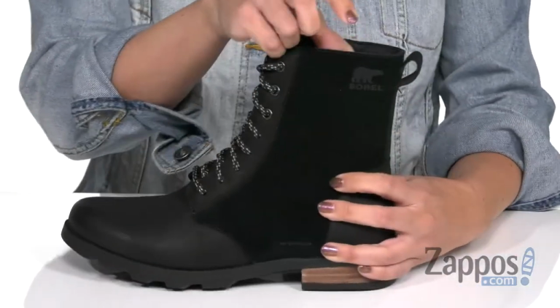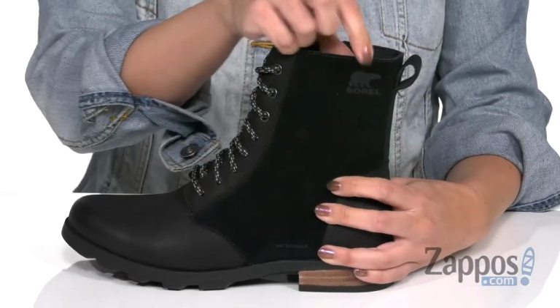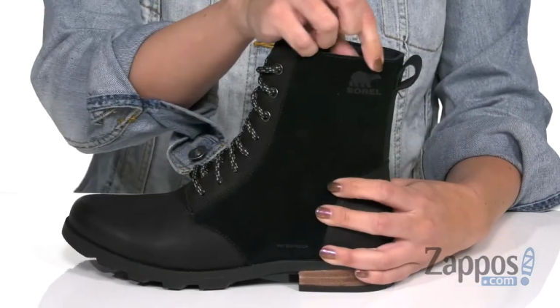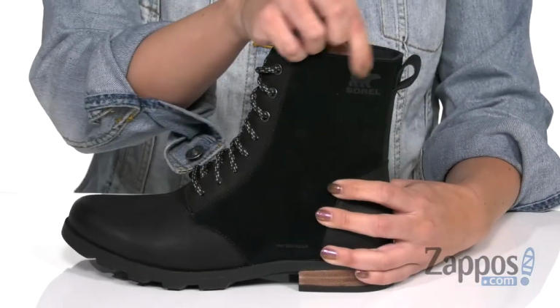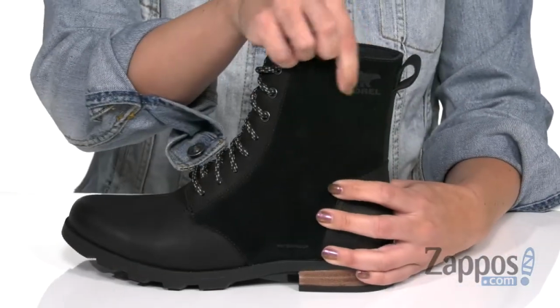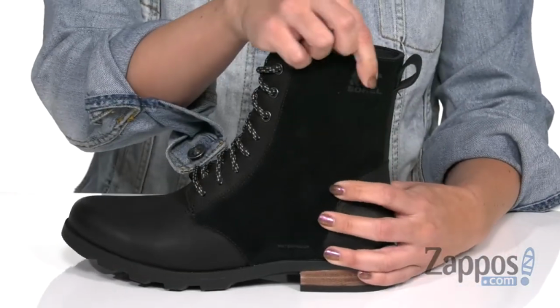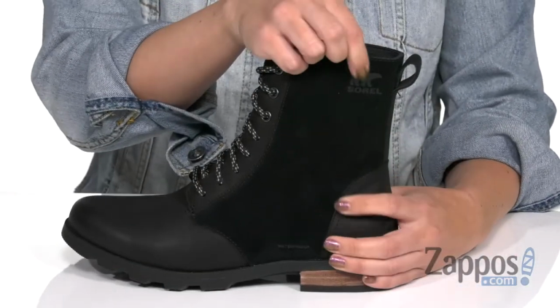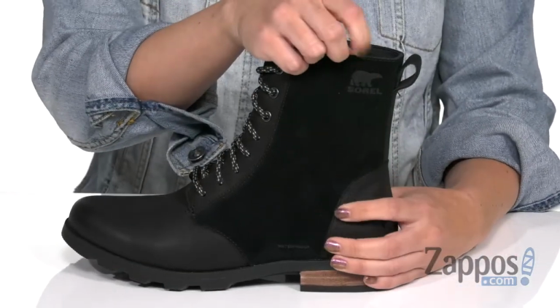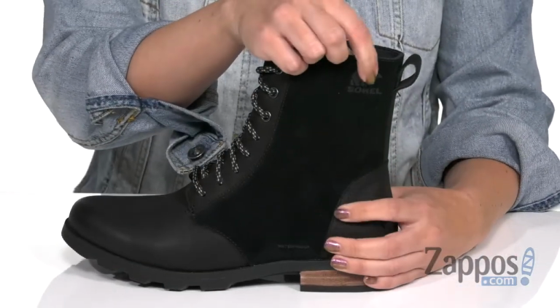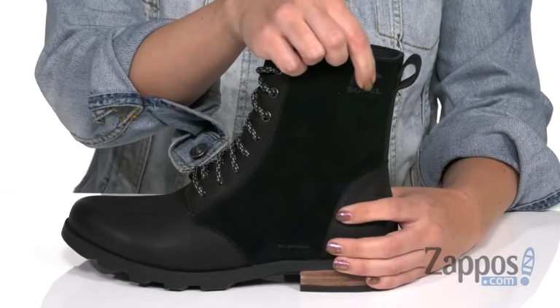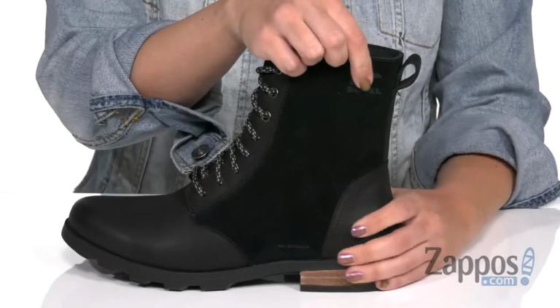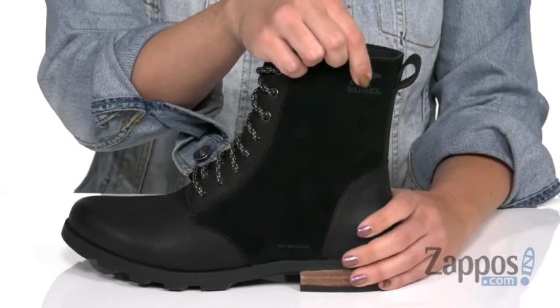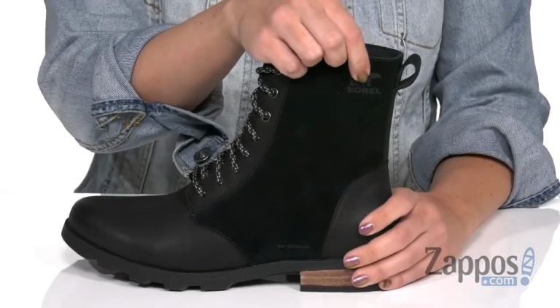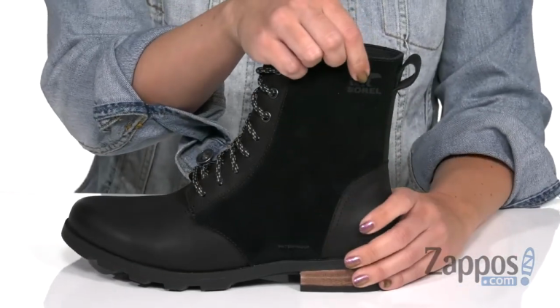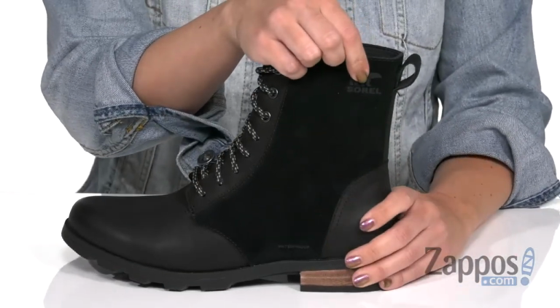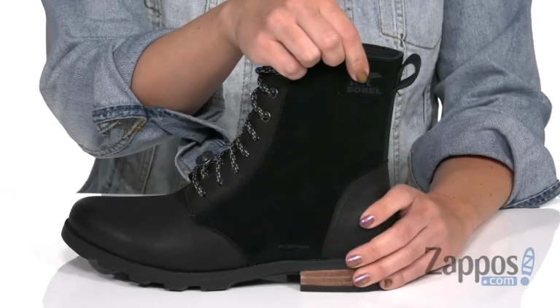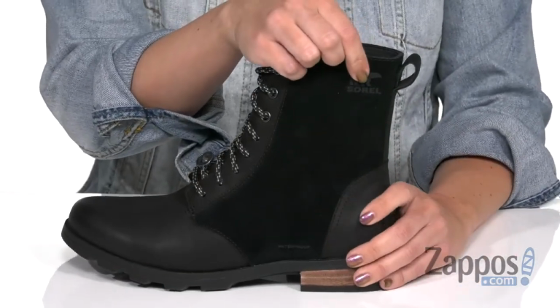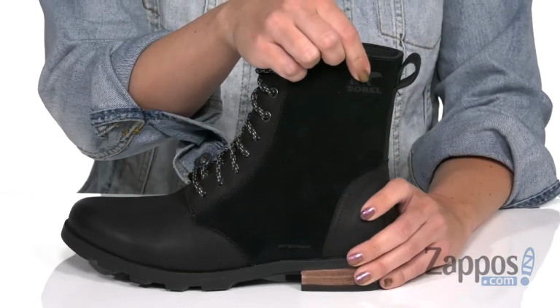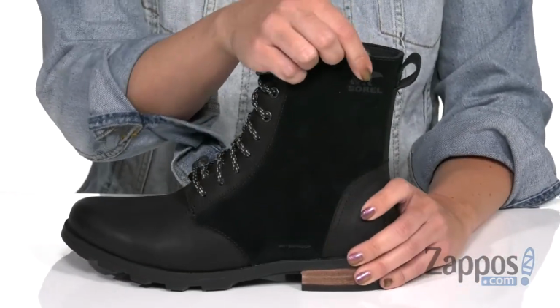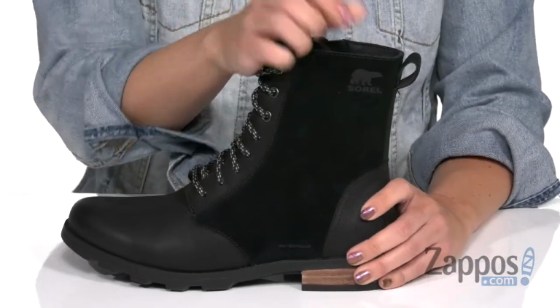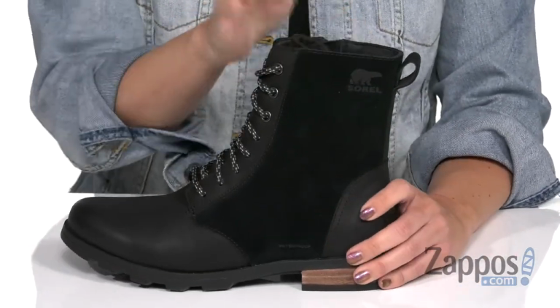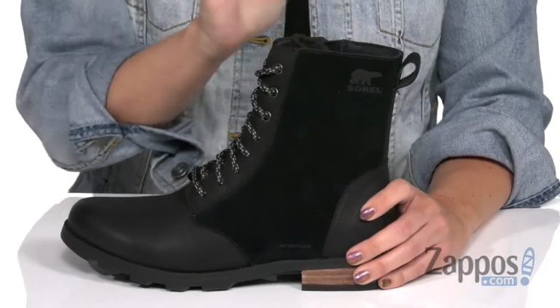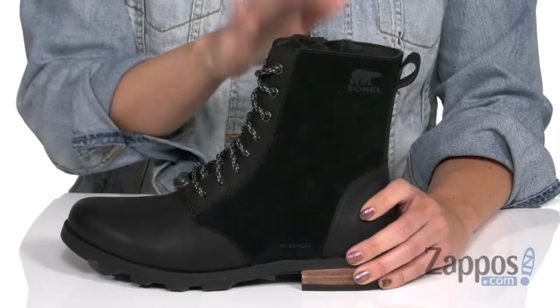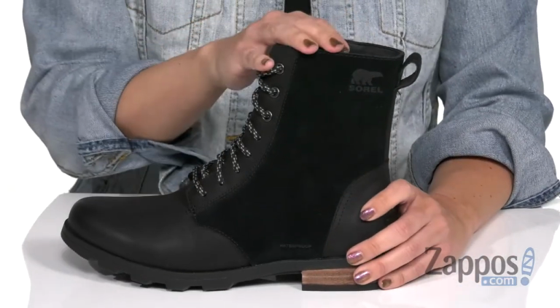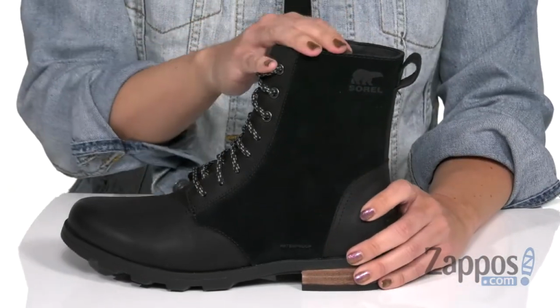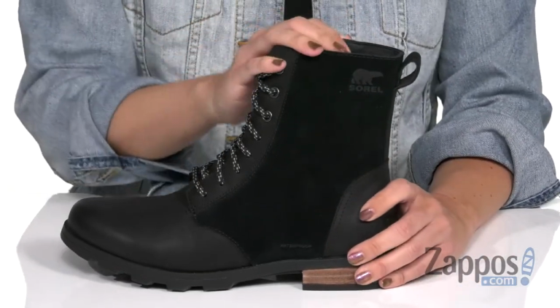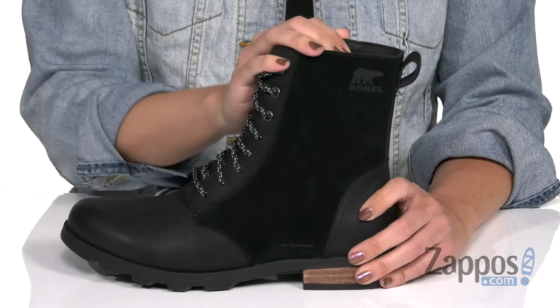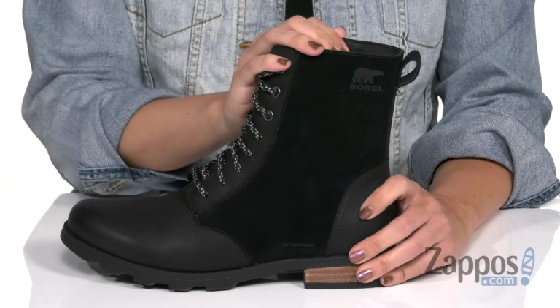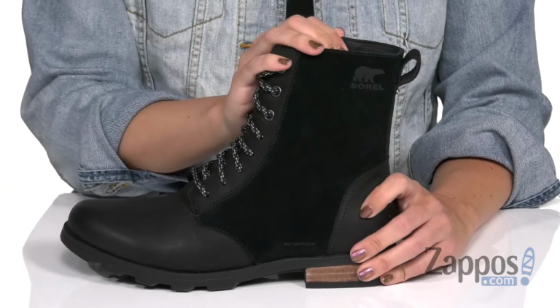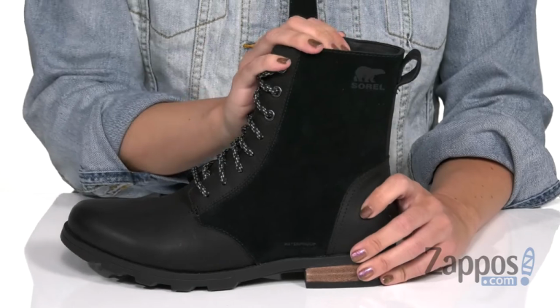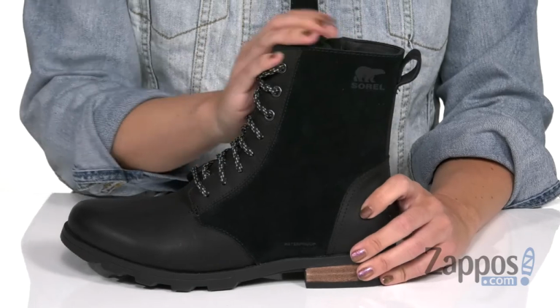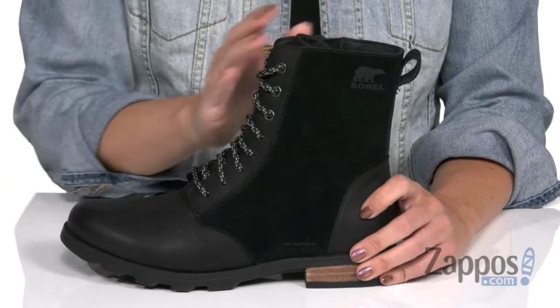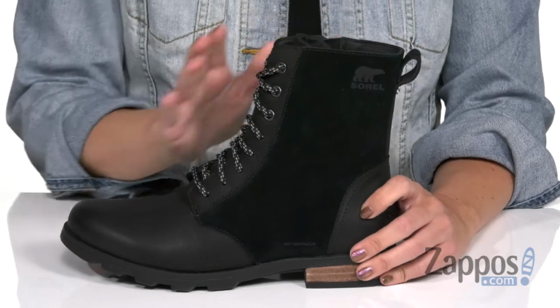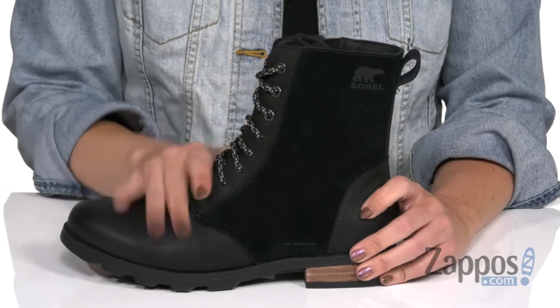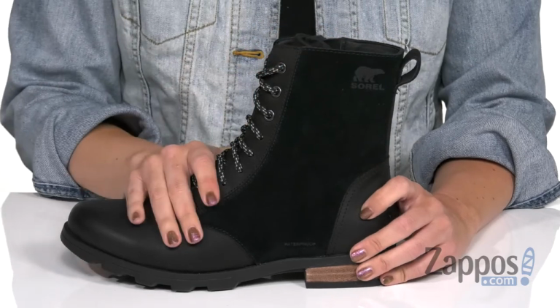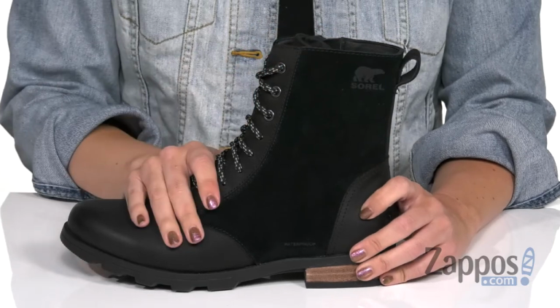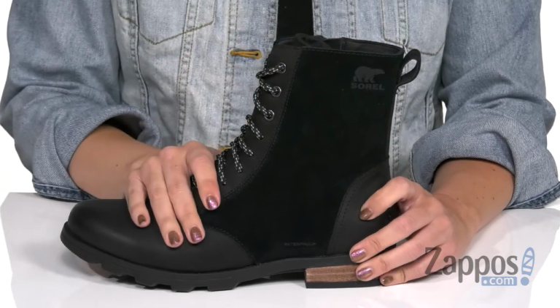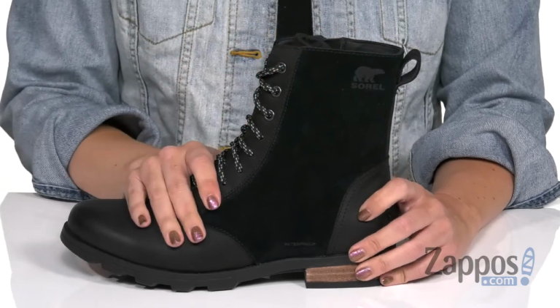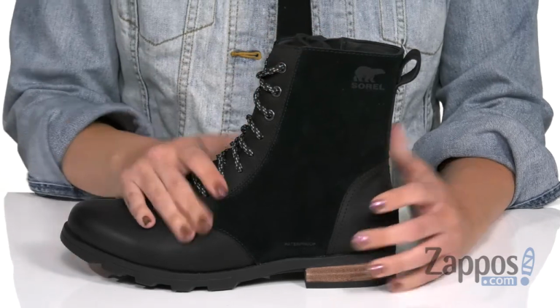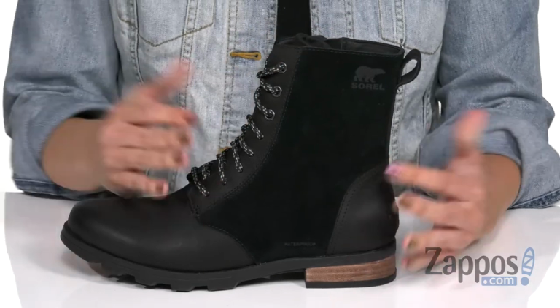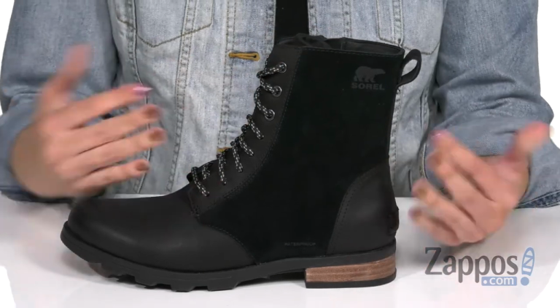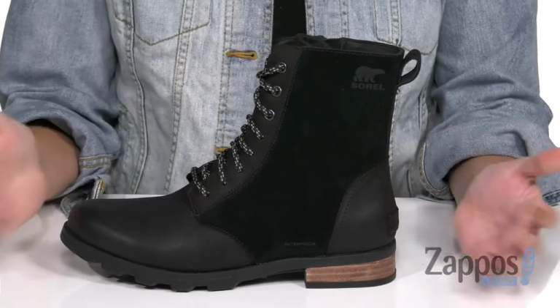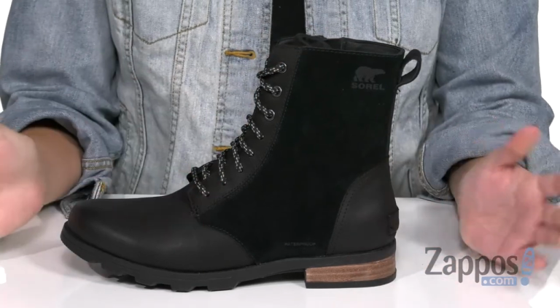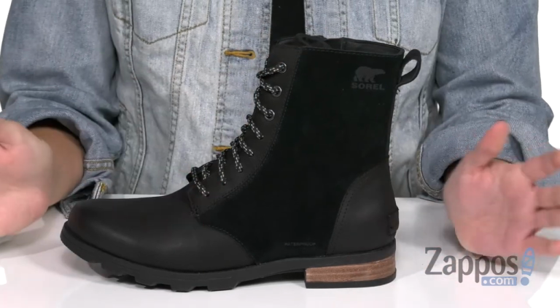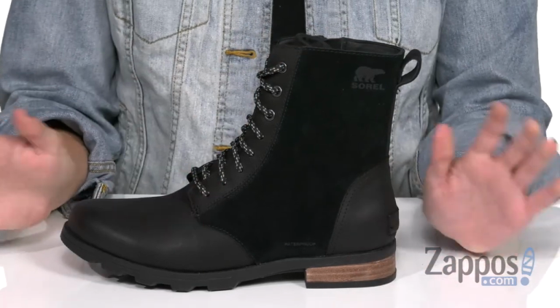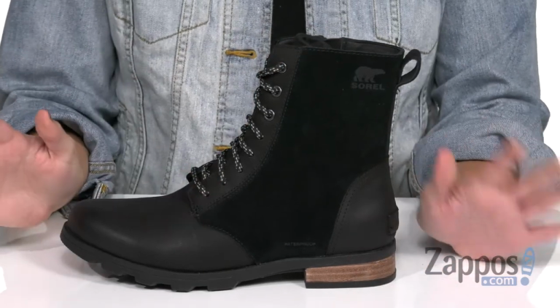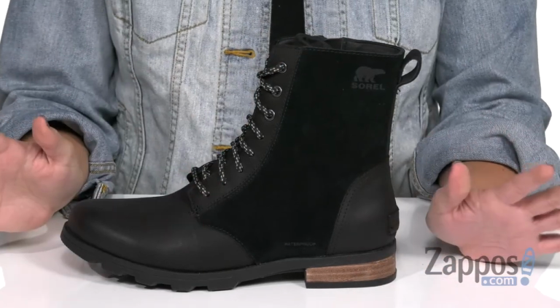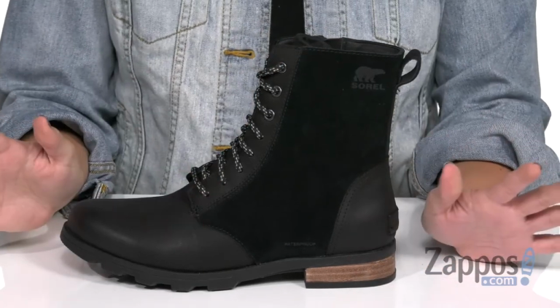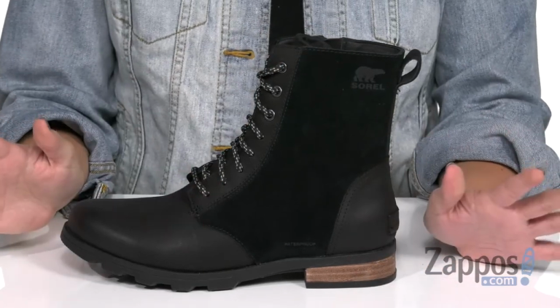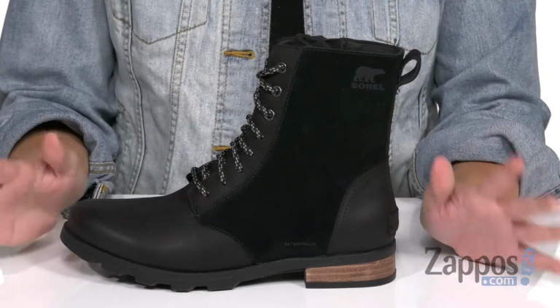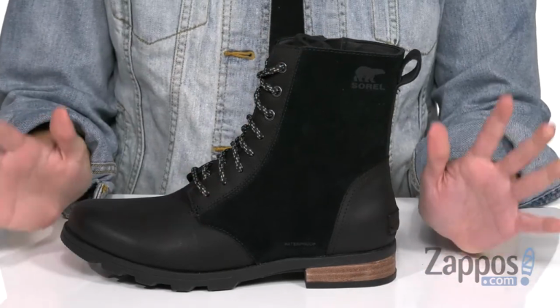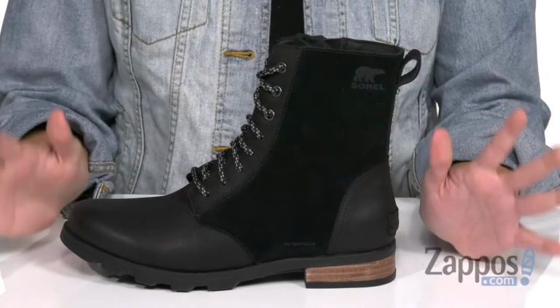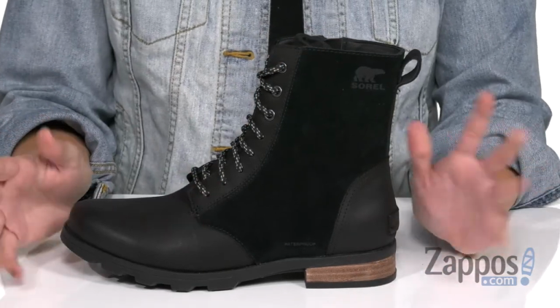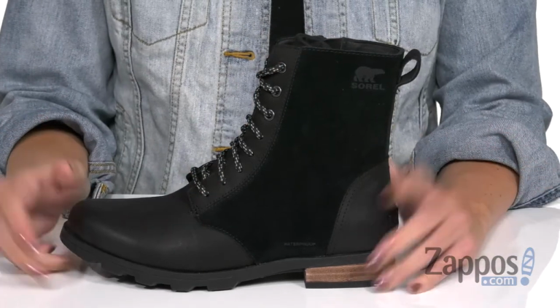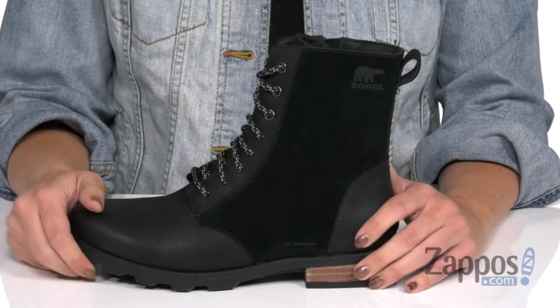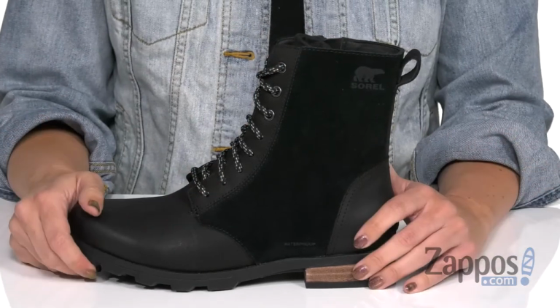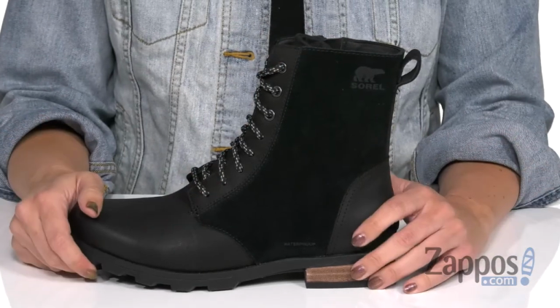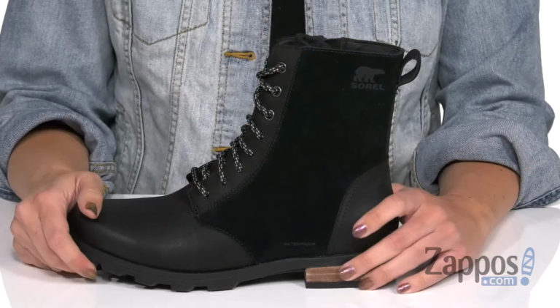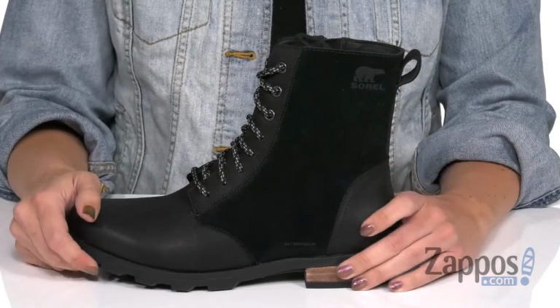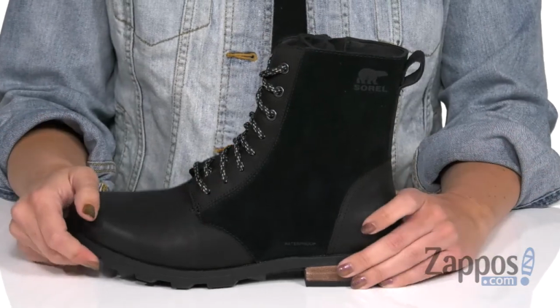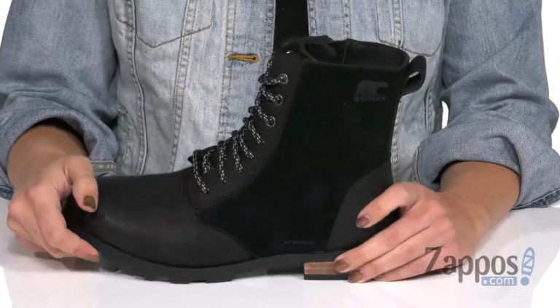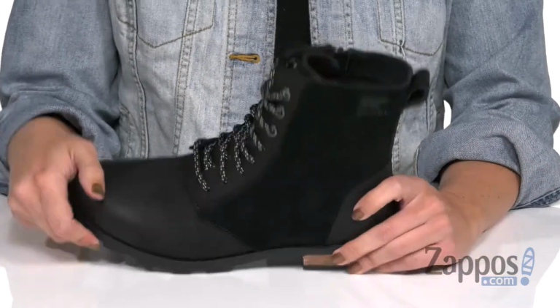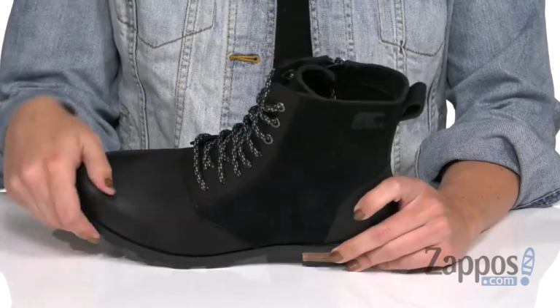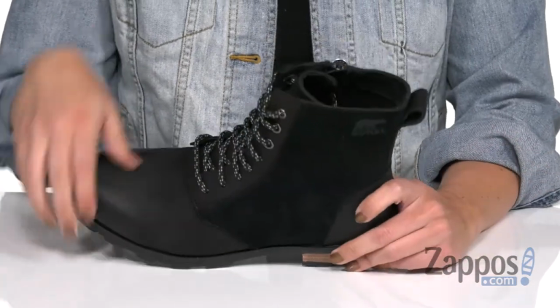I like the little logo at the top there. It's also got a seam sealed waterproof construction so it keeps out the wet elements and keeps those feet nice and dry.